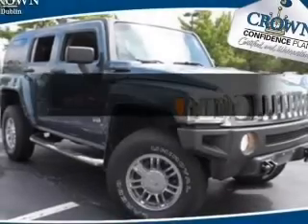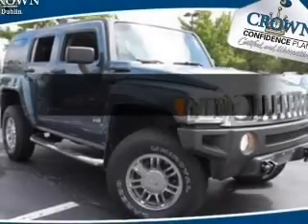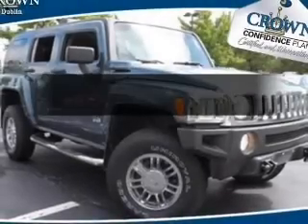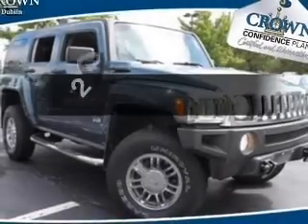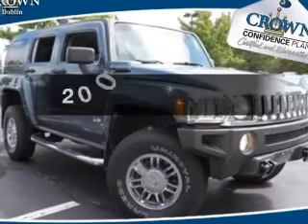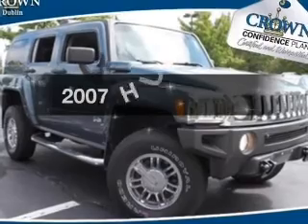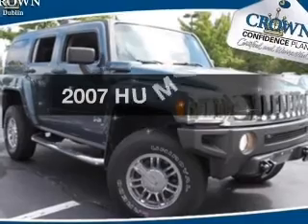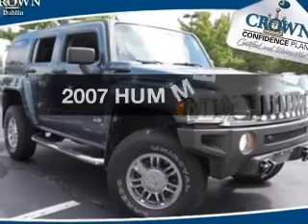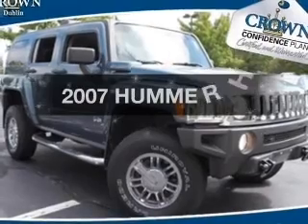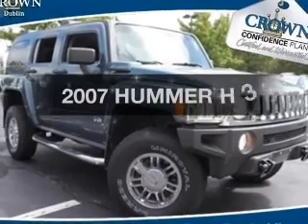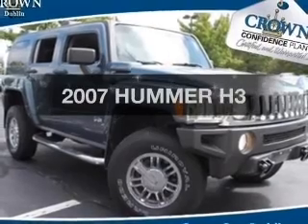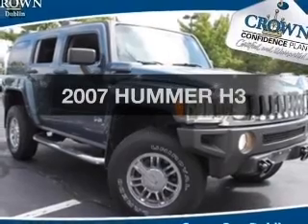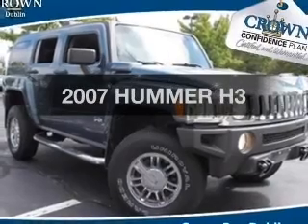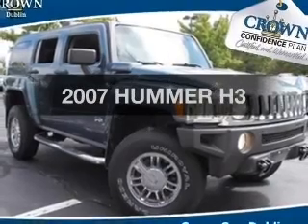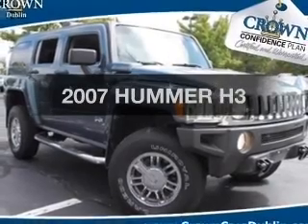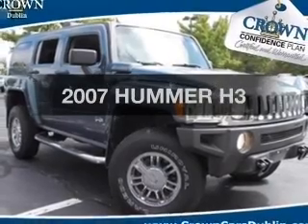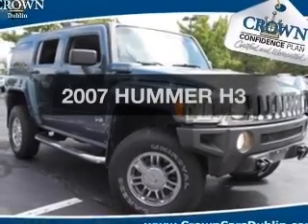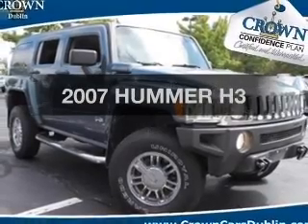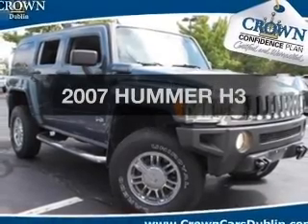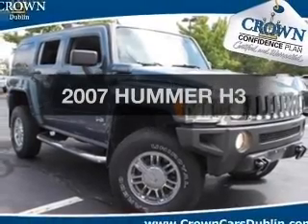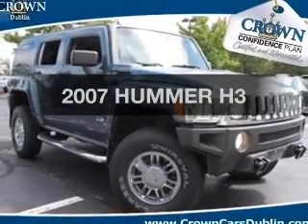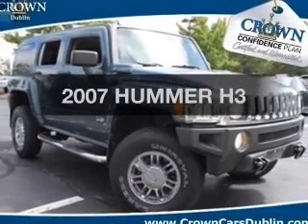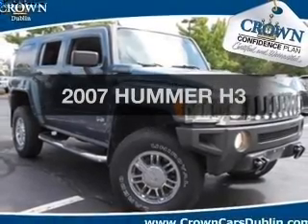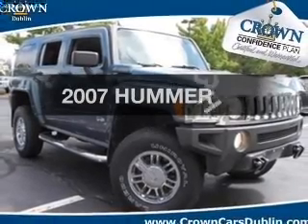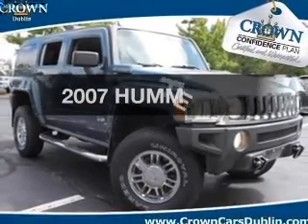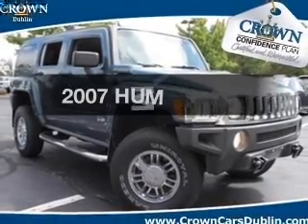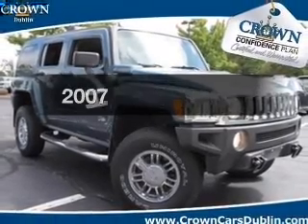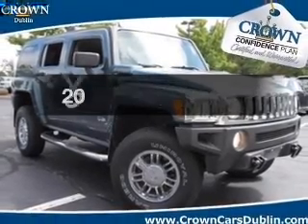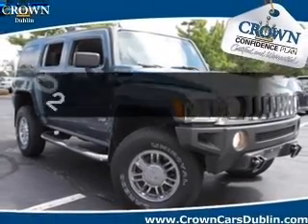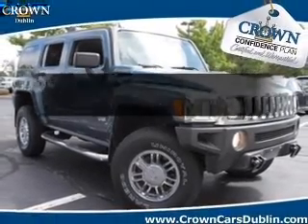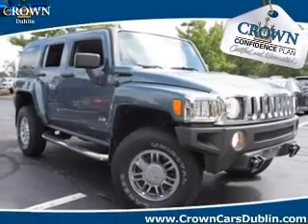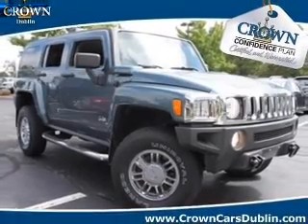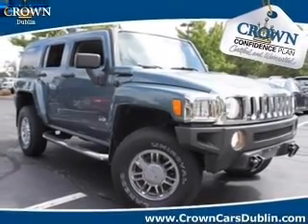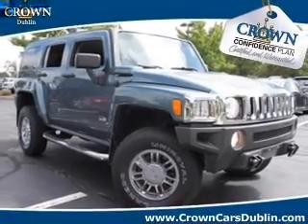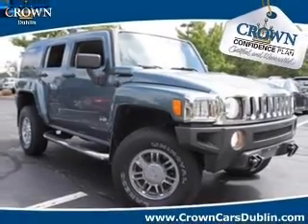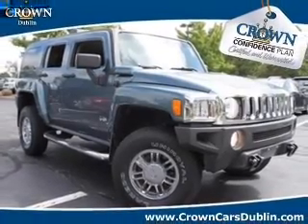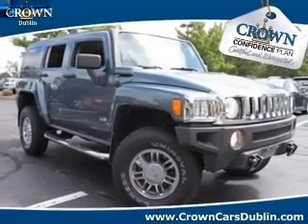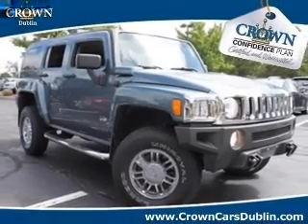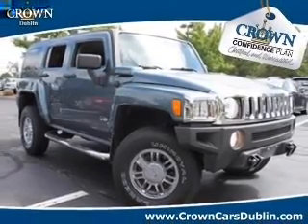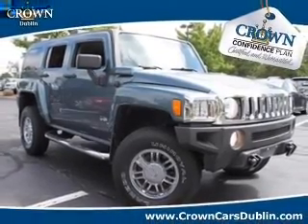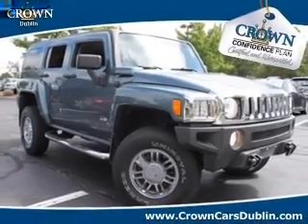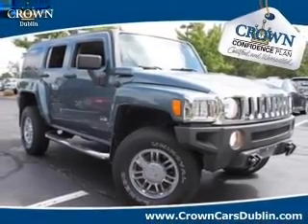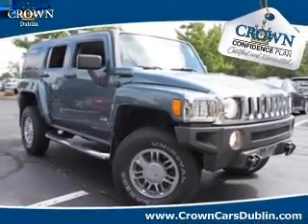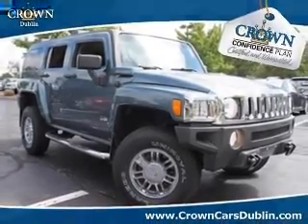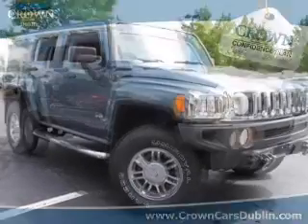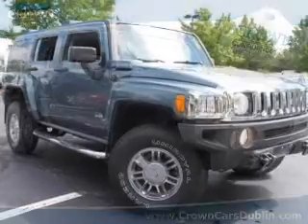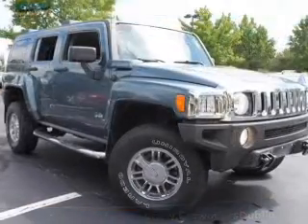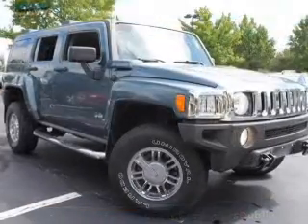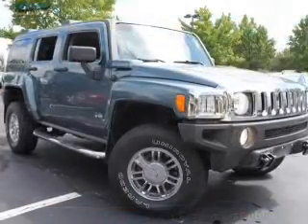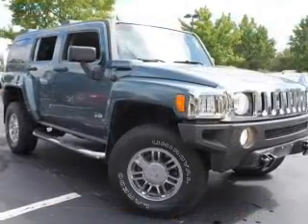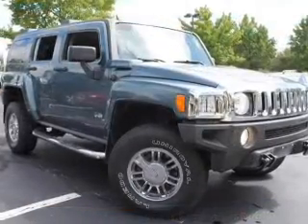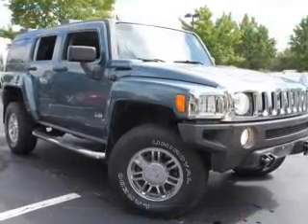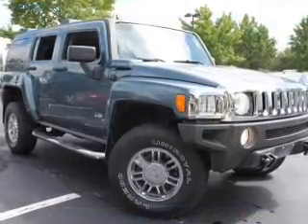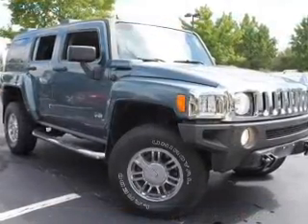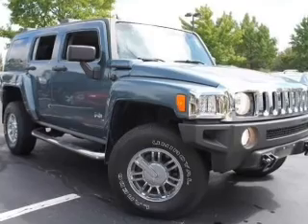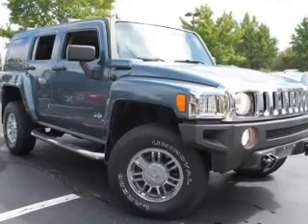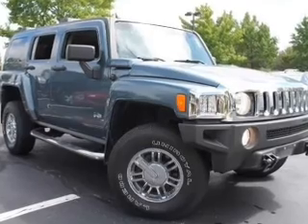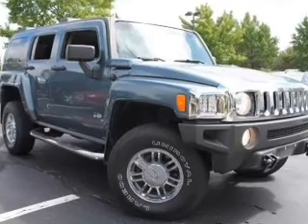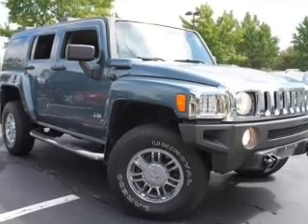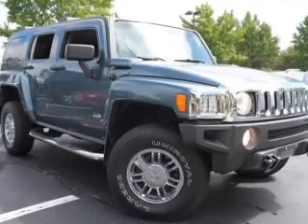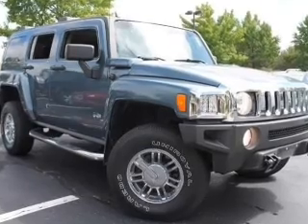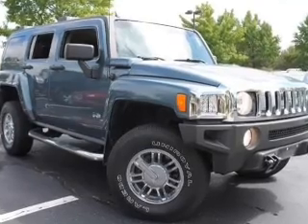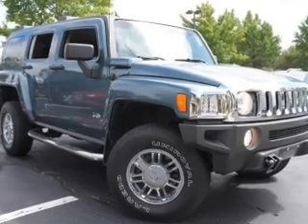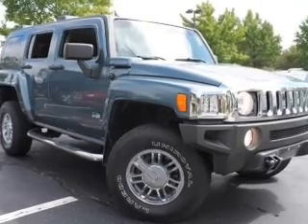Check out this 2007 Hummer H3. If you're looking for a first-rate auto, this one could be yours today.